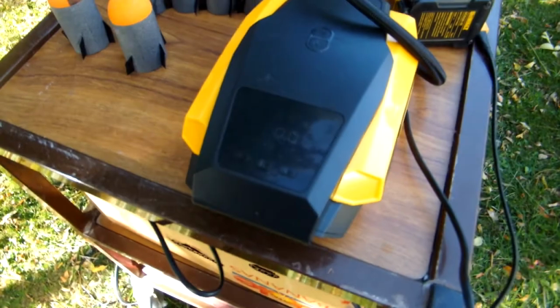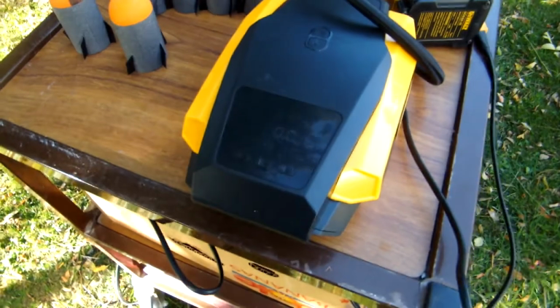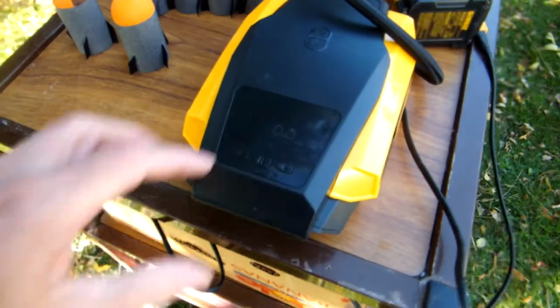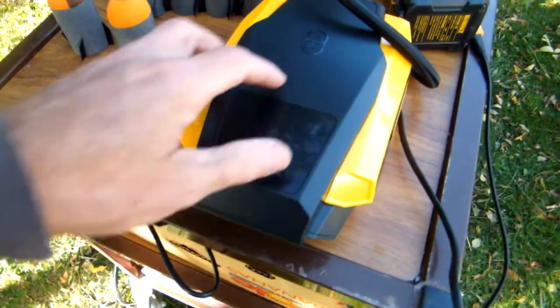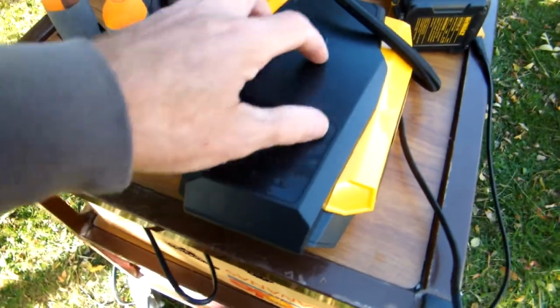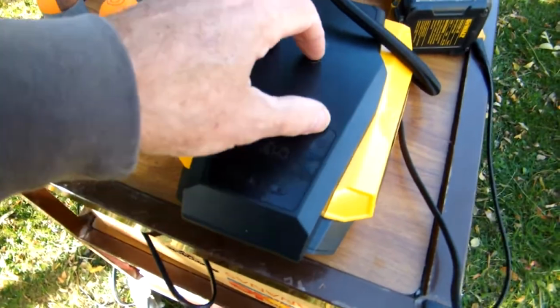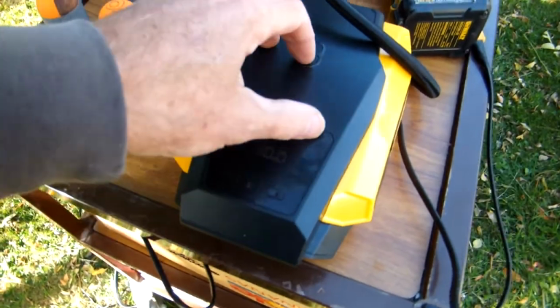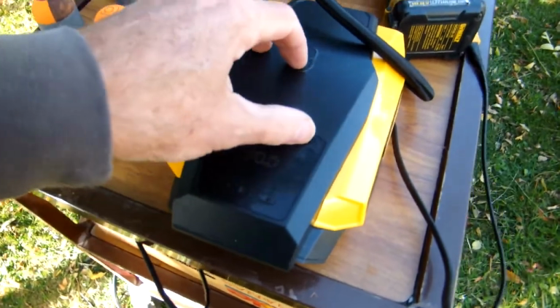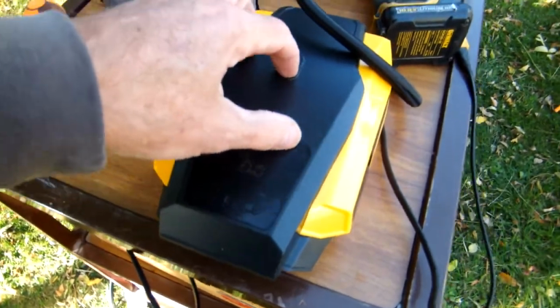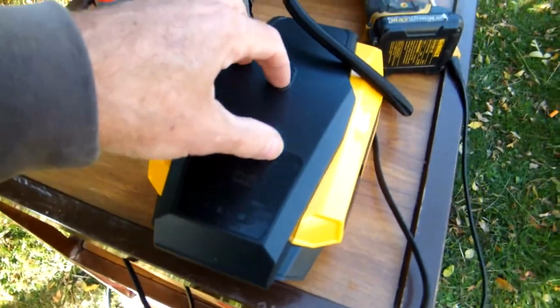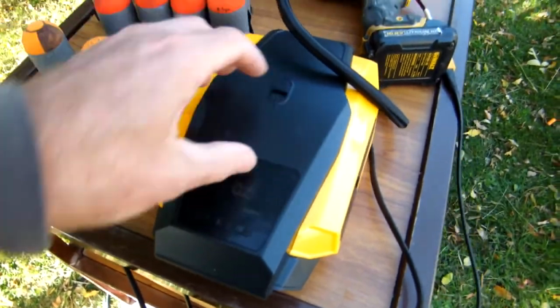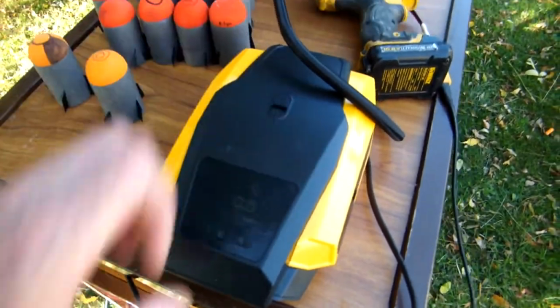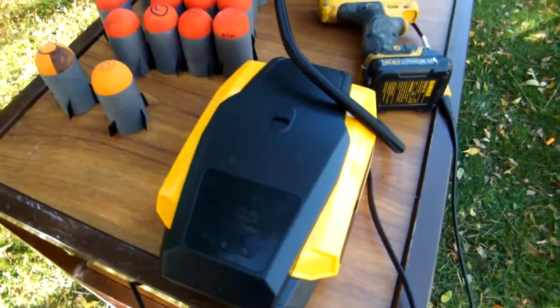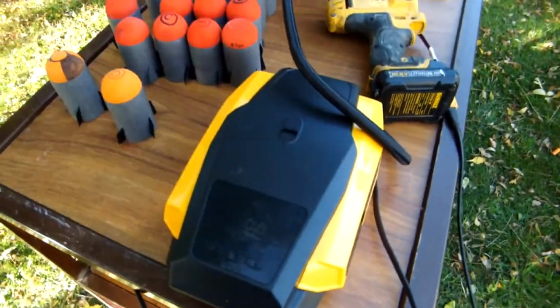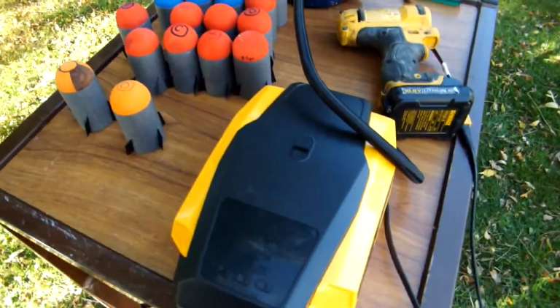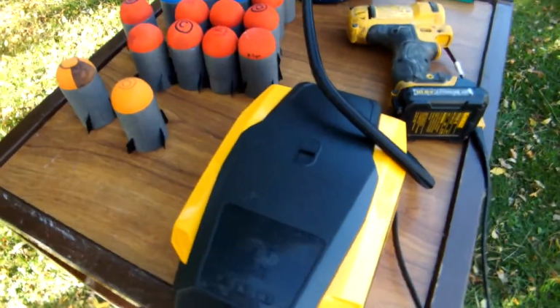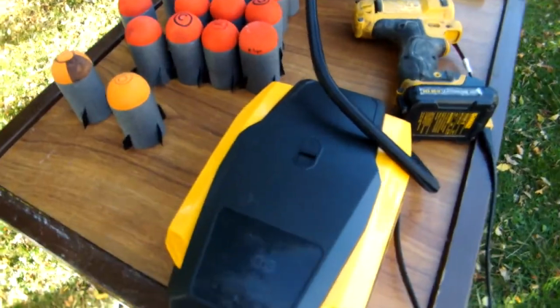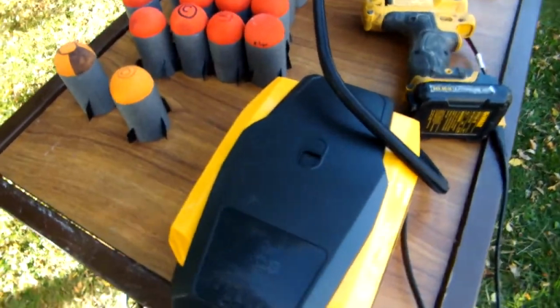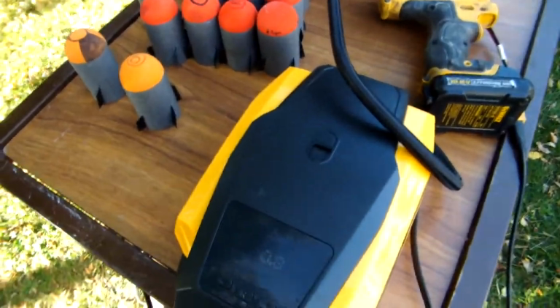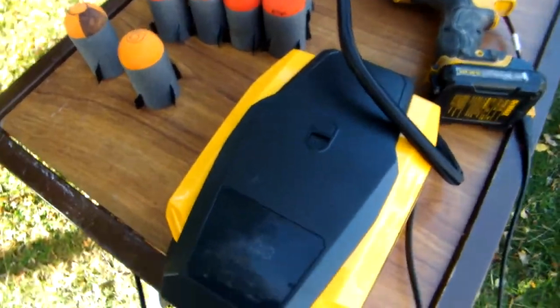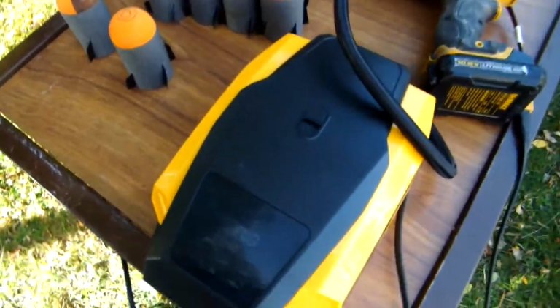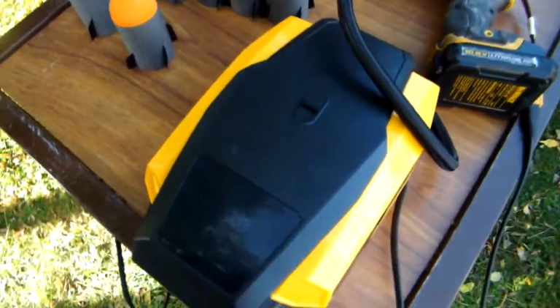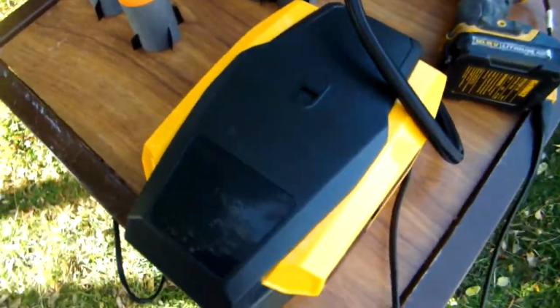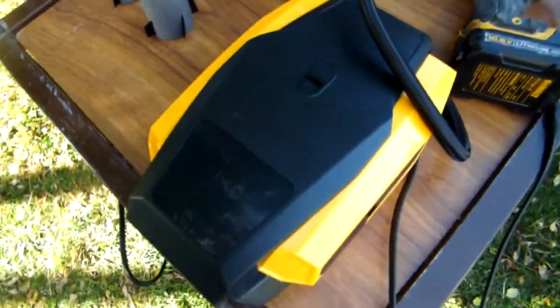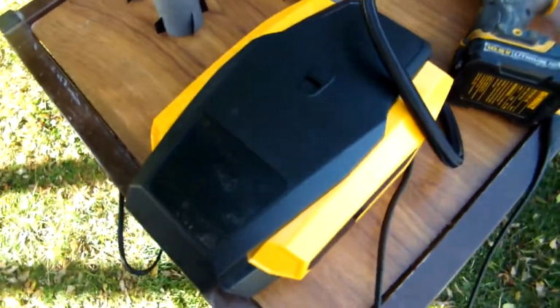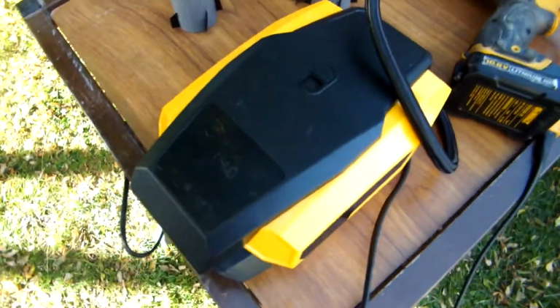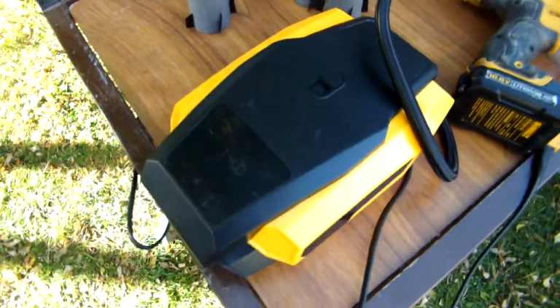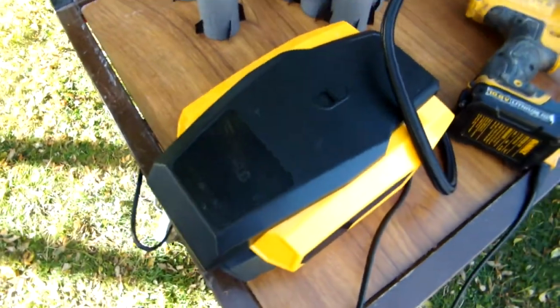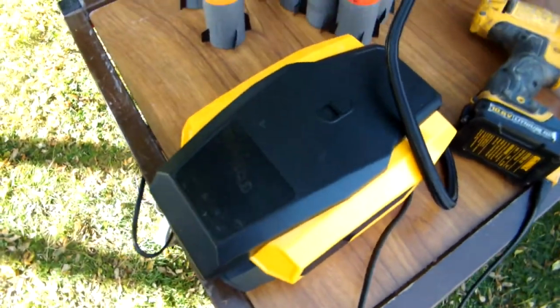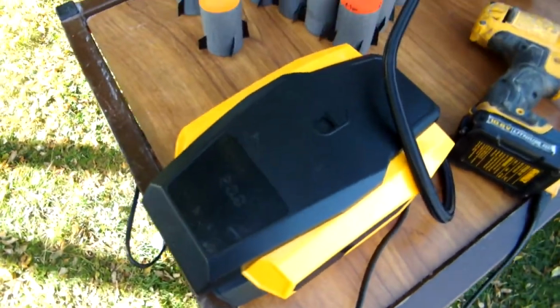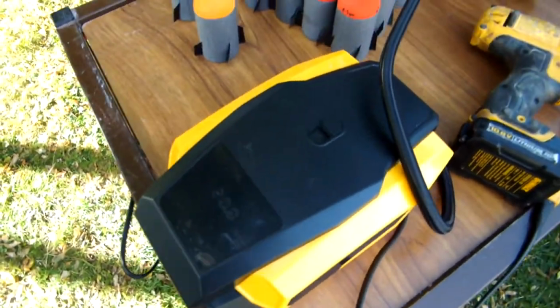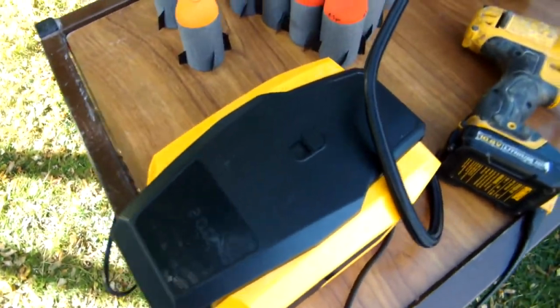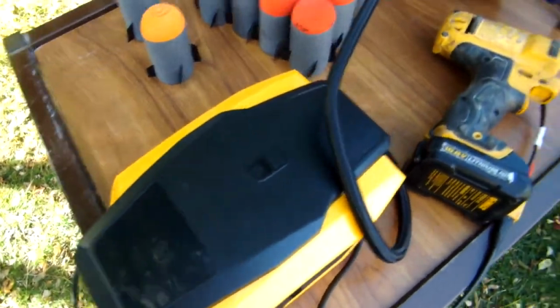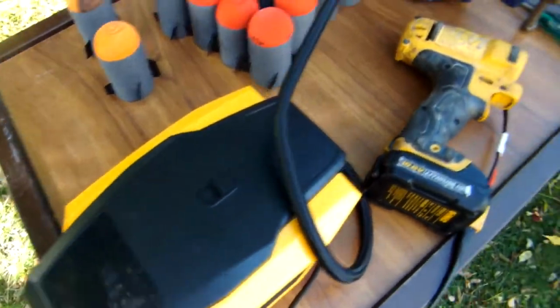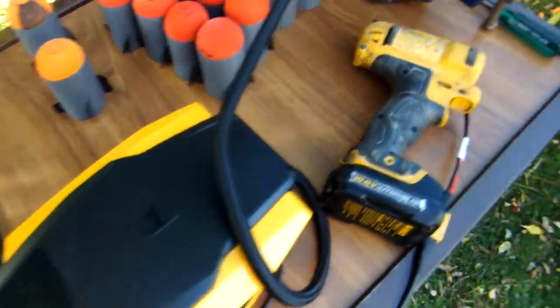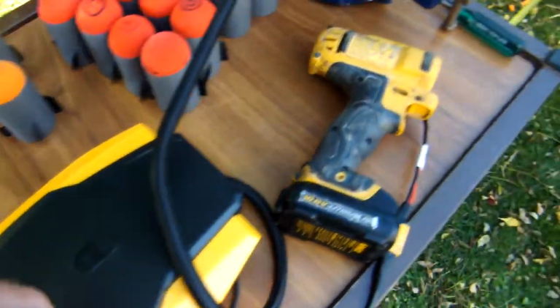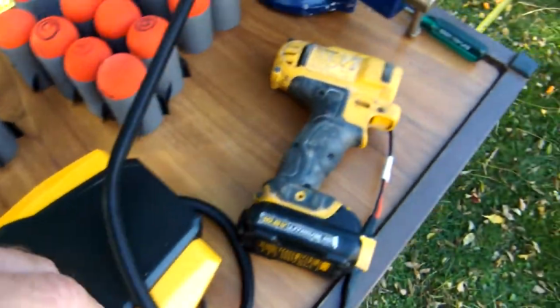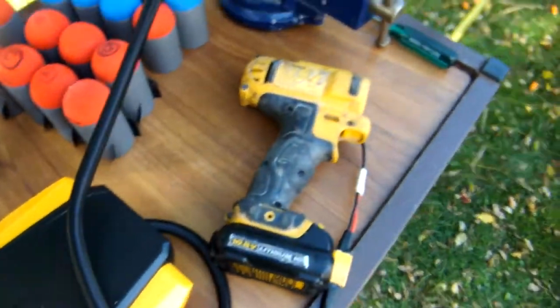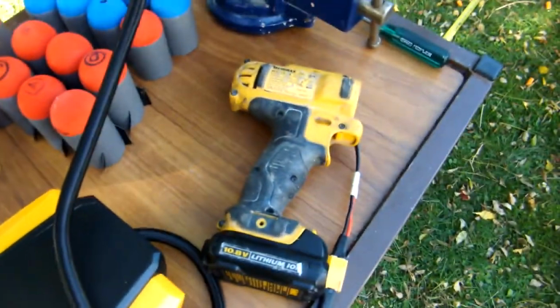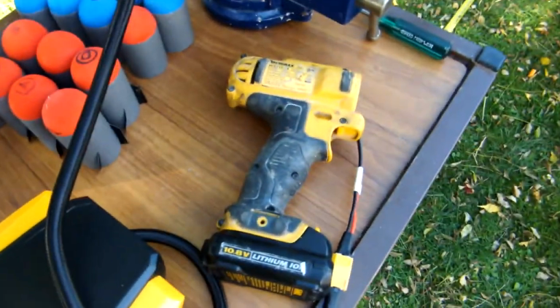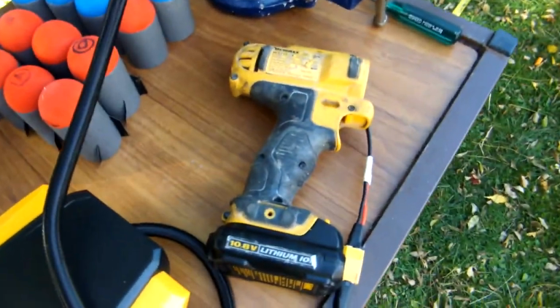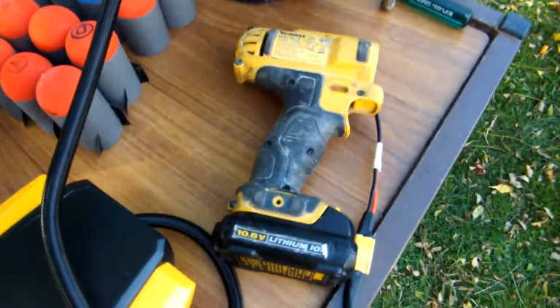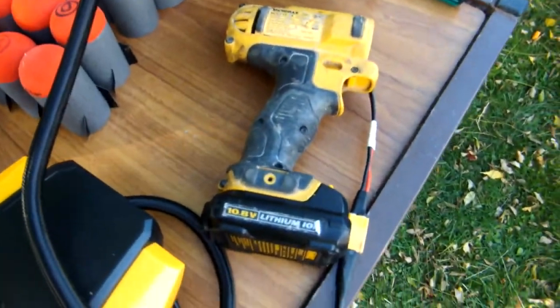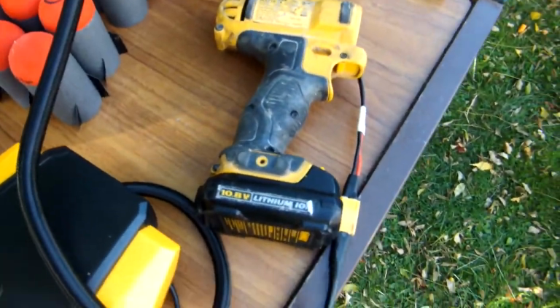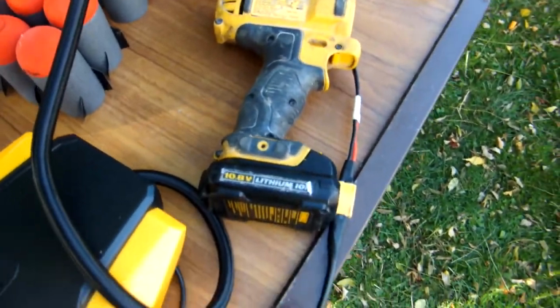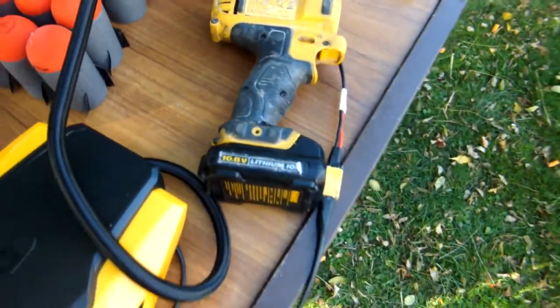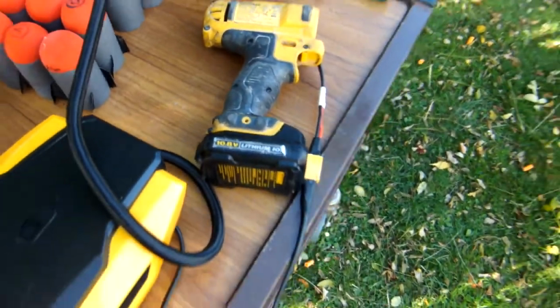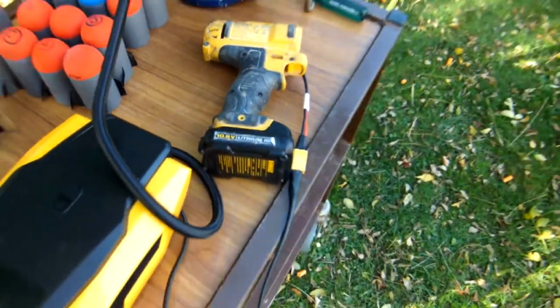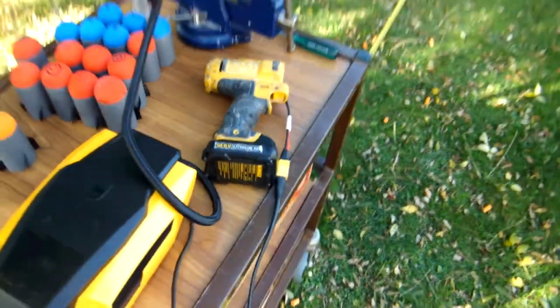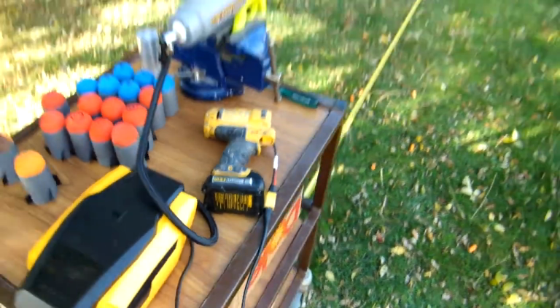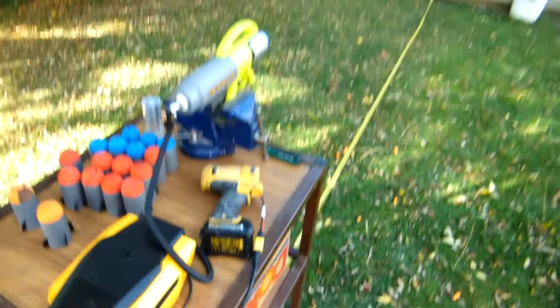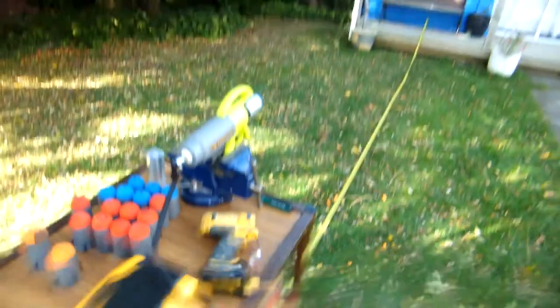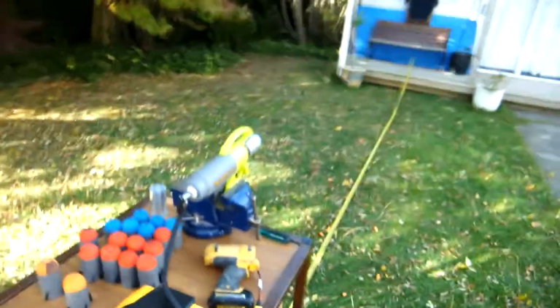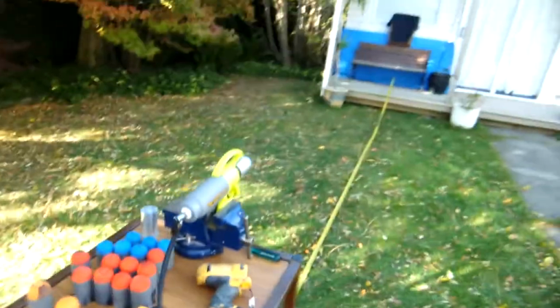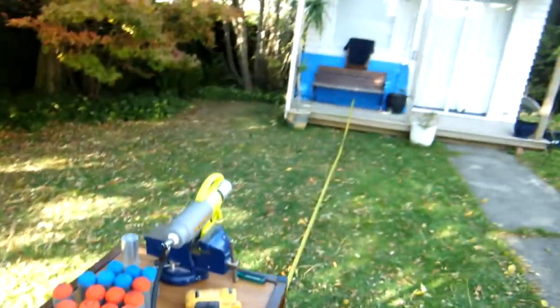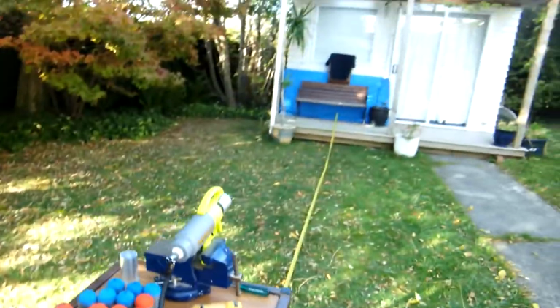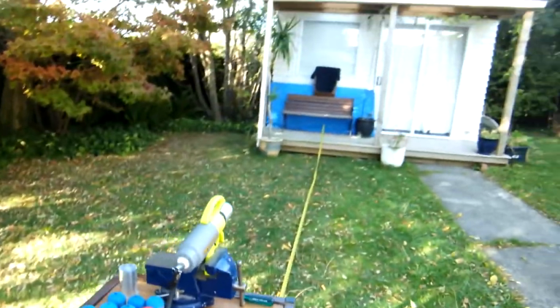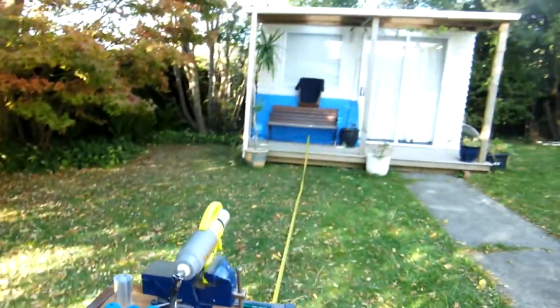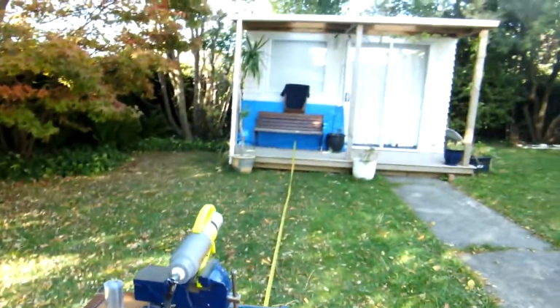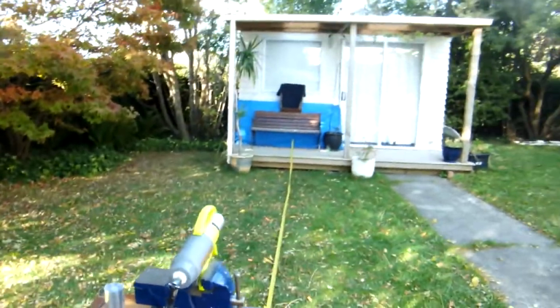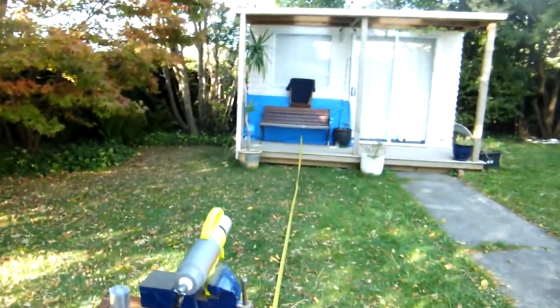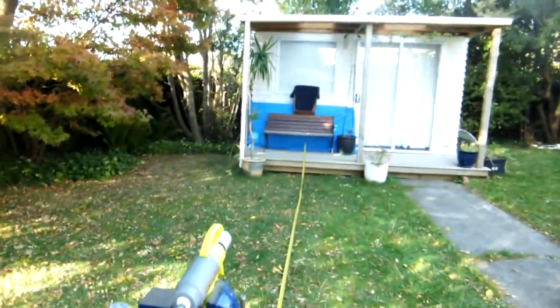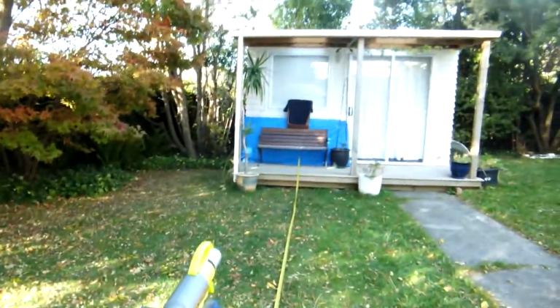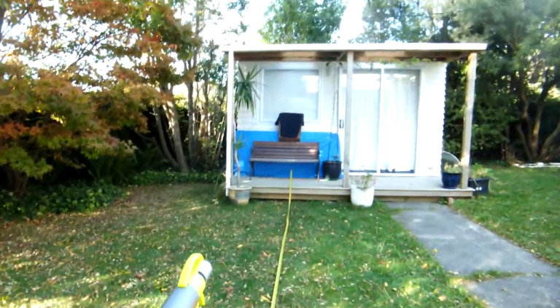Compressor powering up to 20 psi, powered off a 12 volt DeWalt battery.